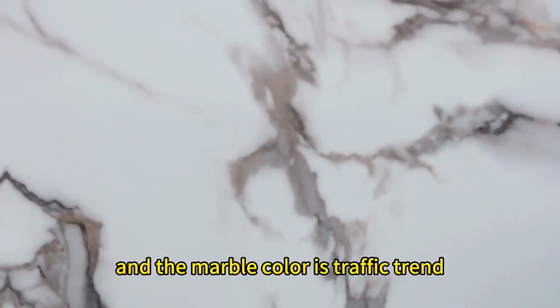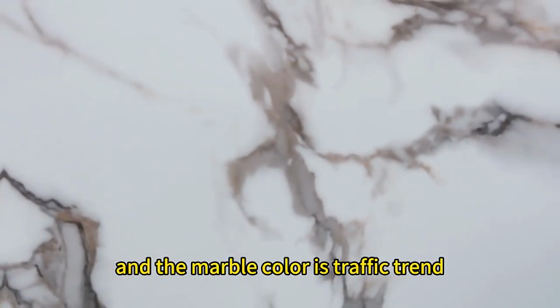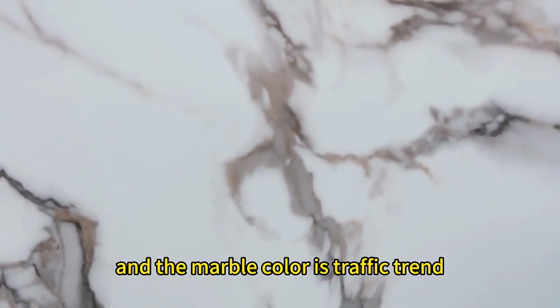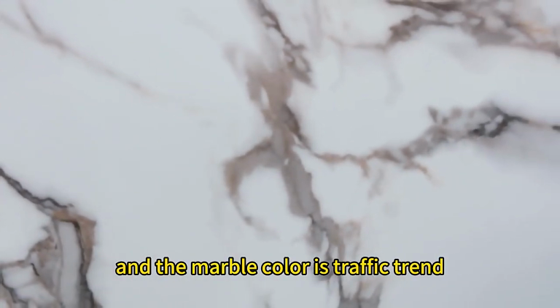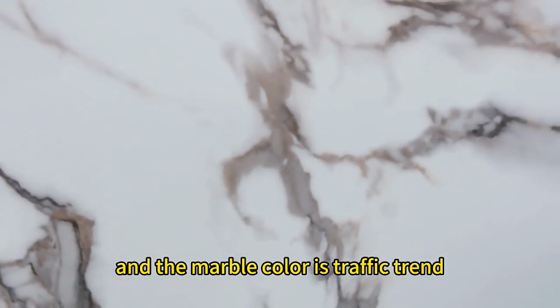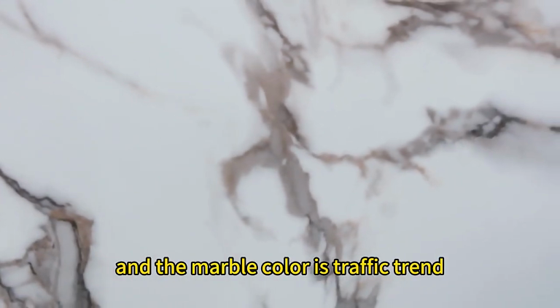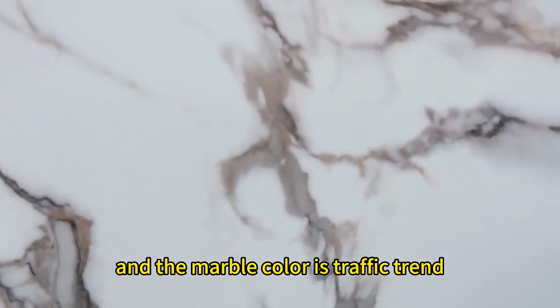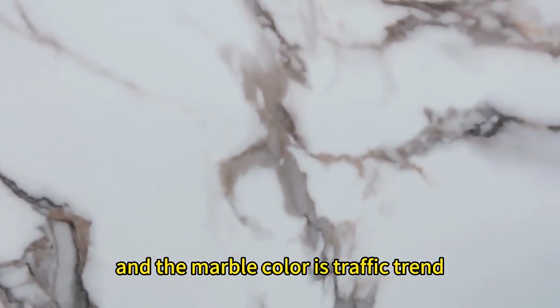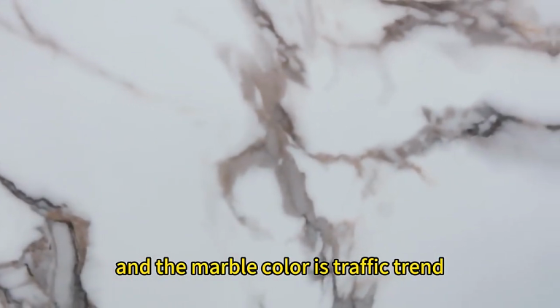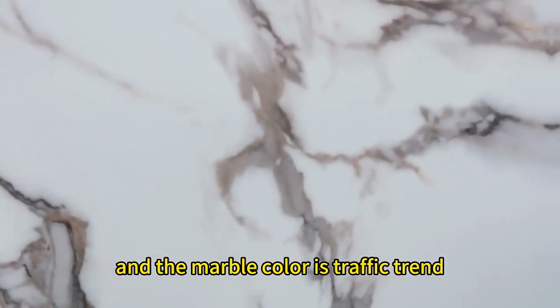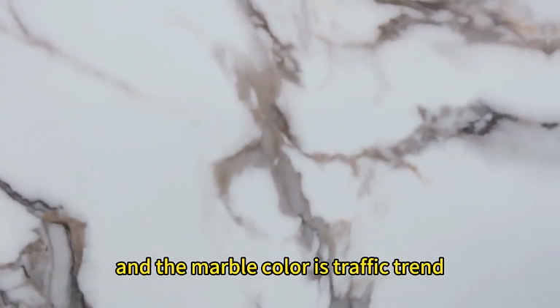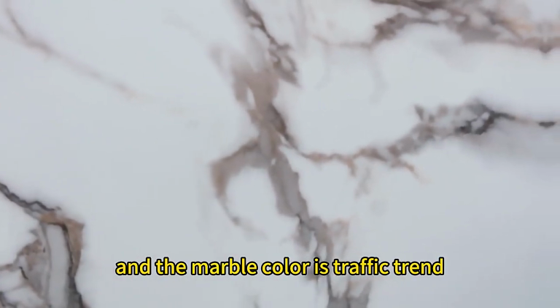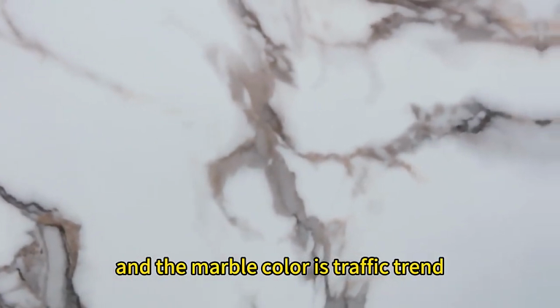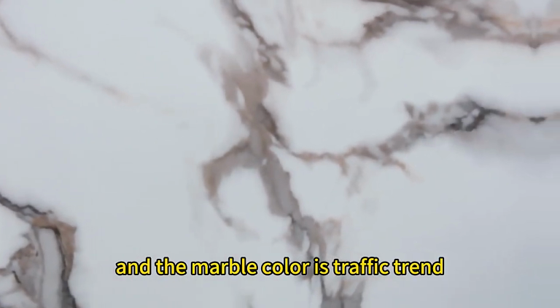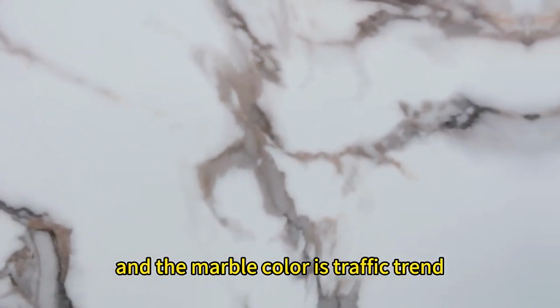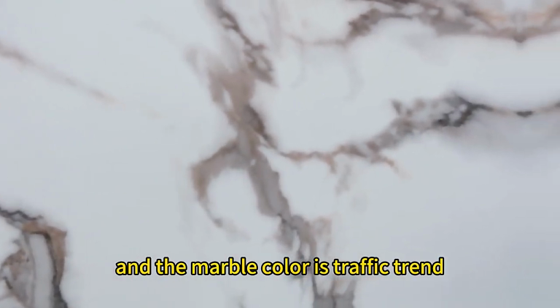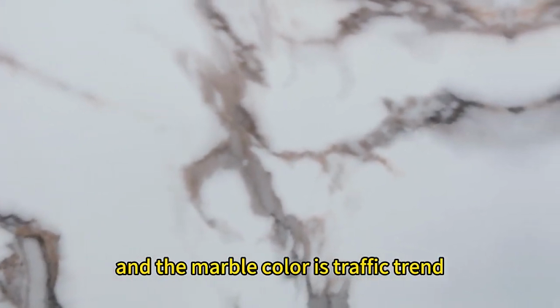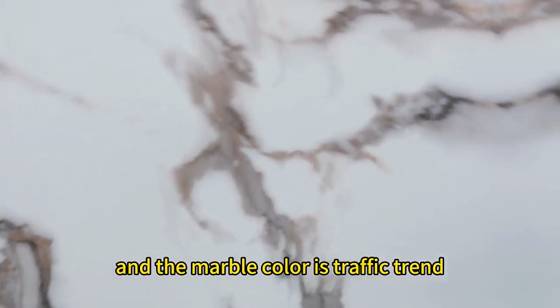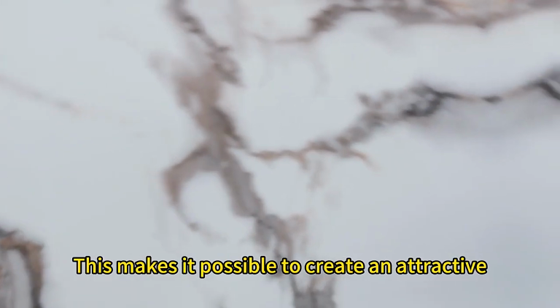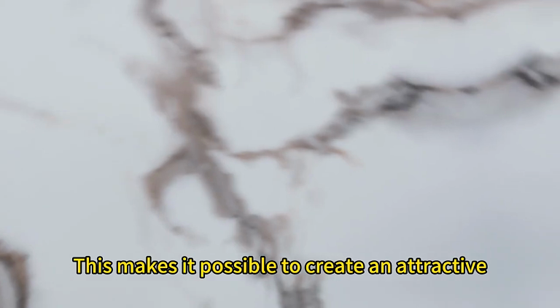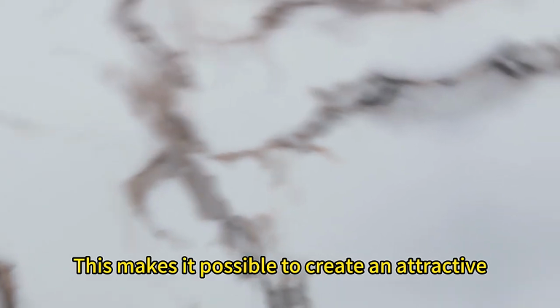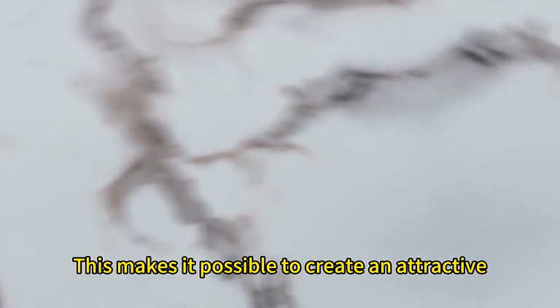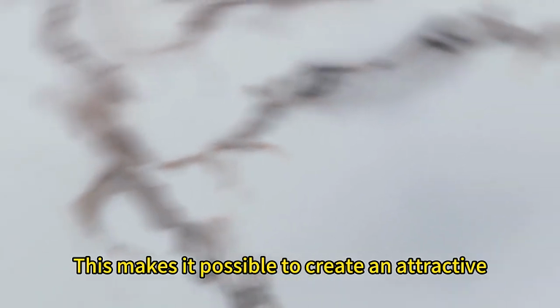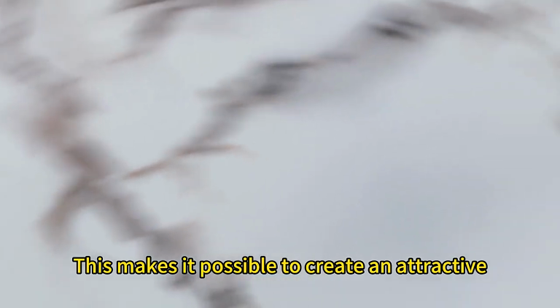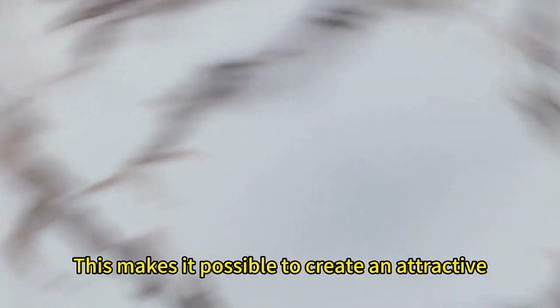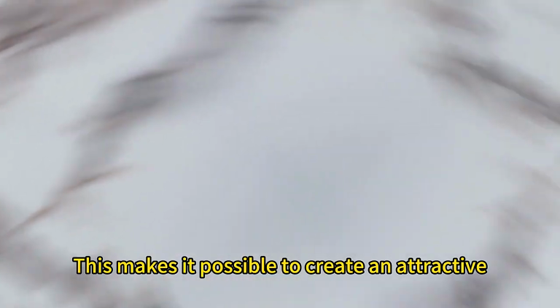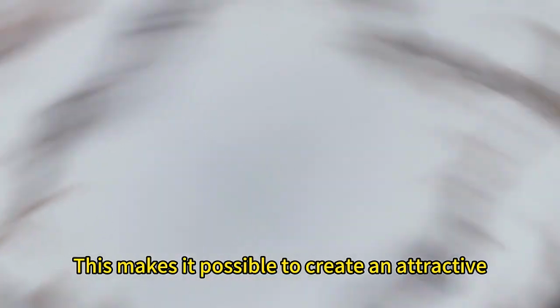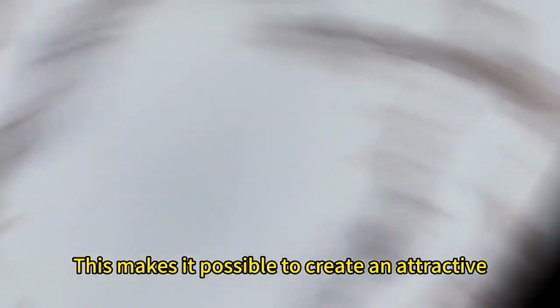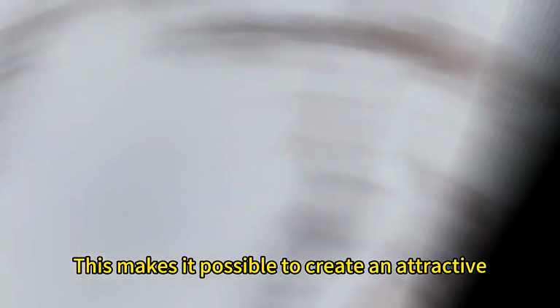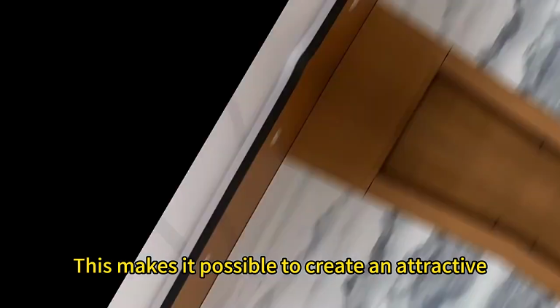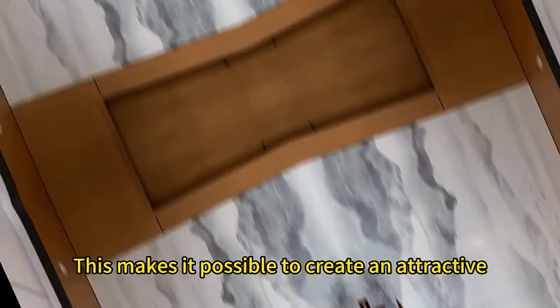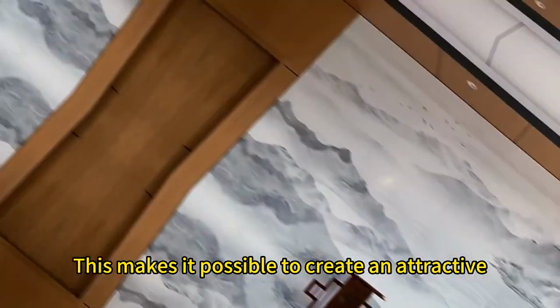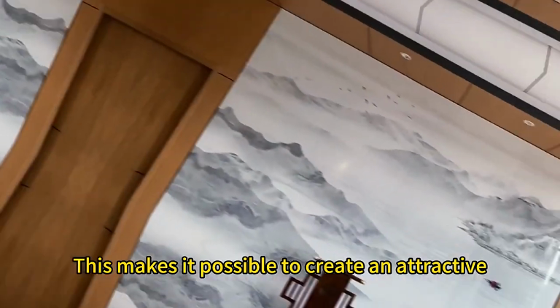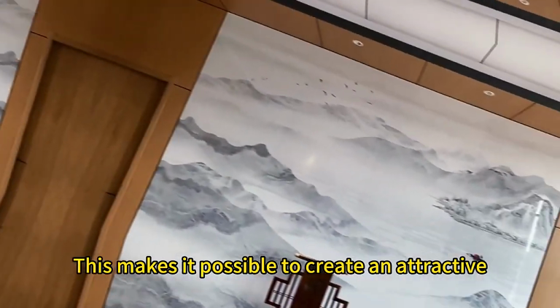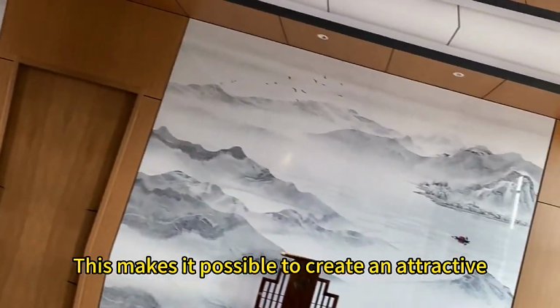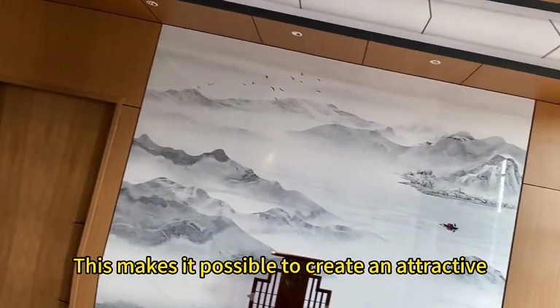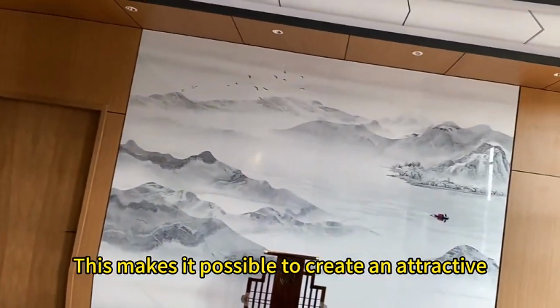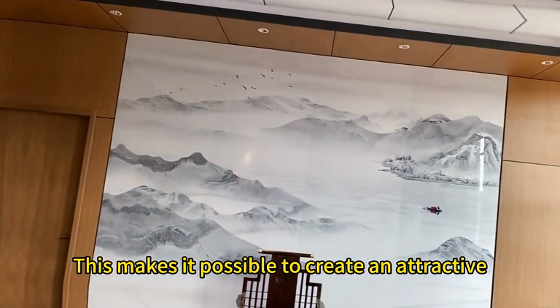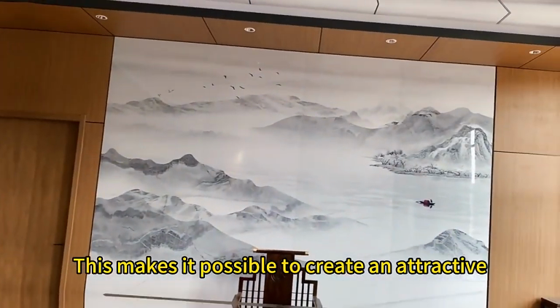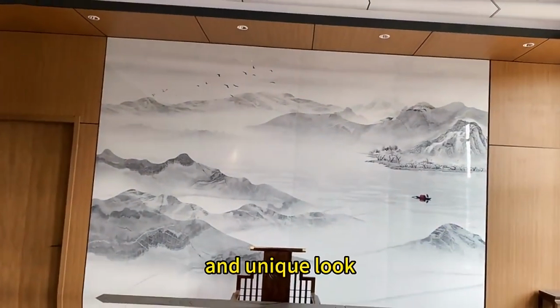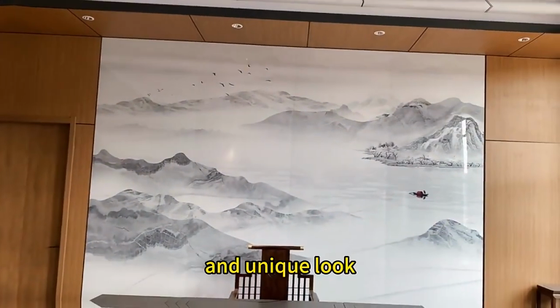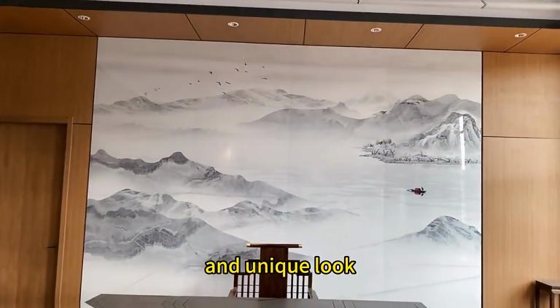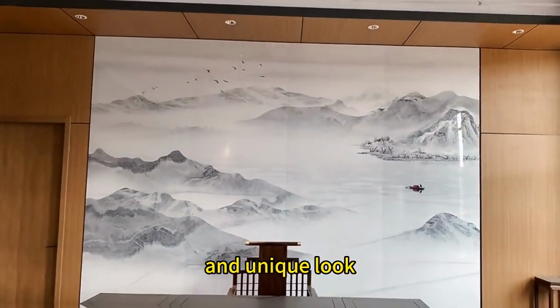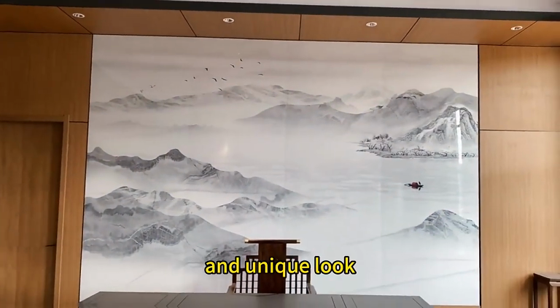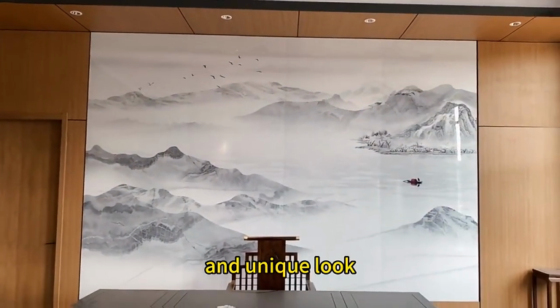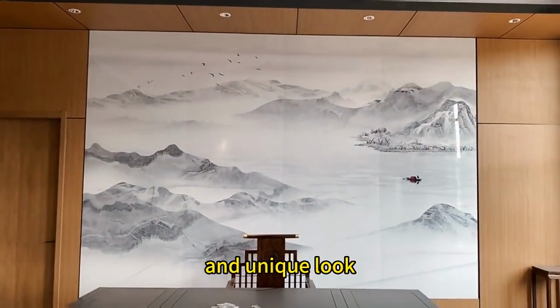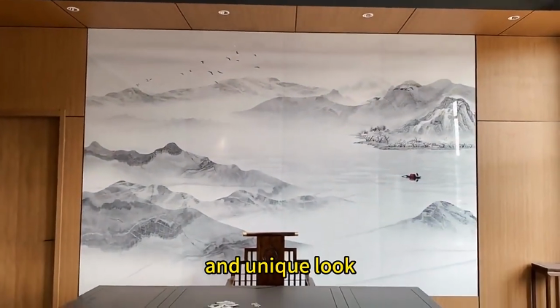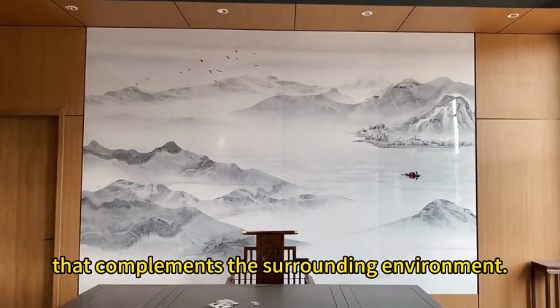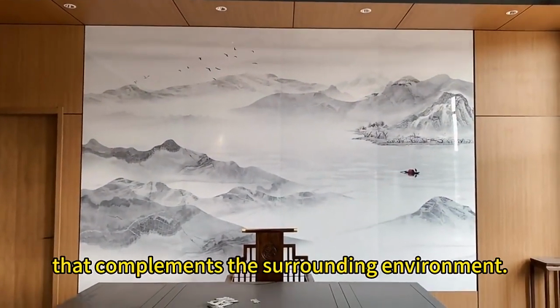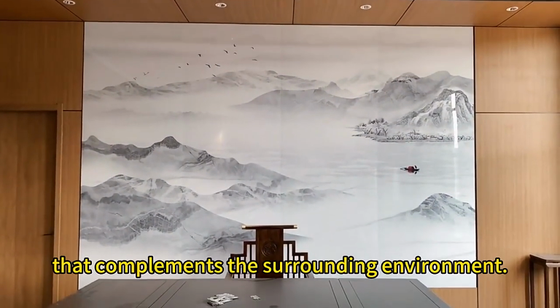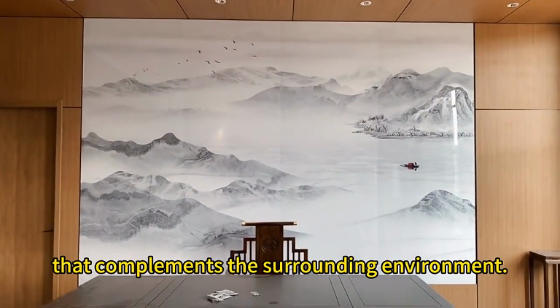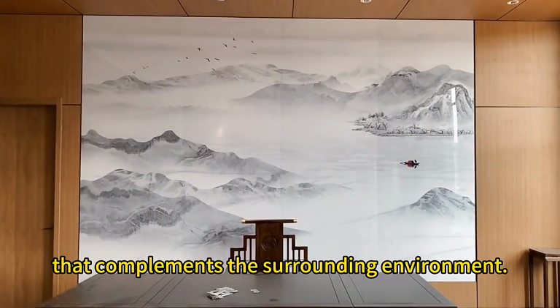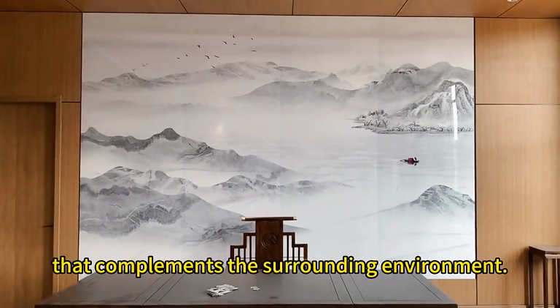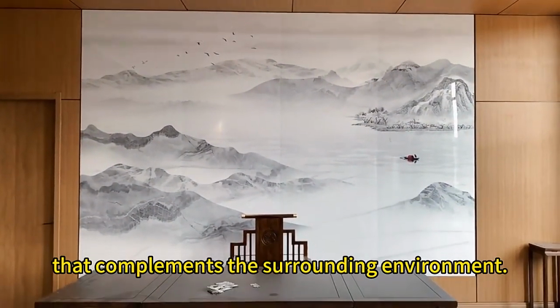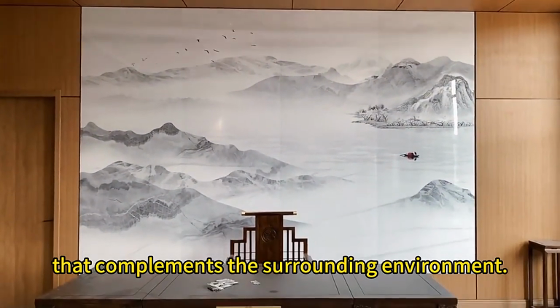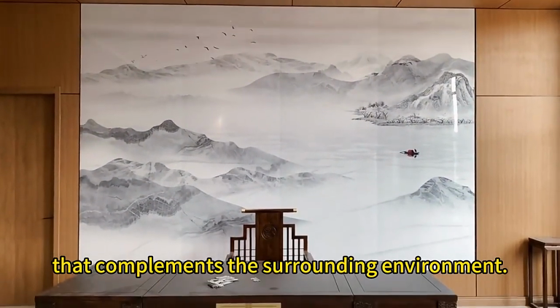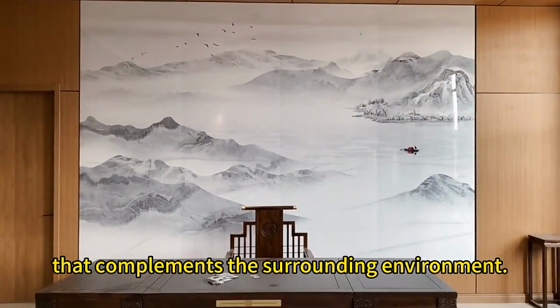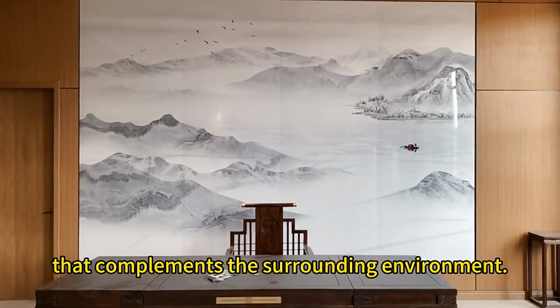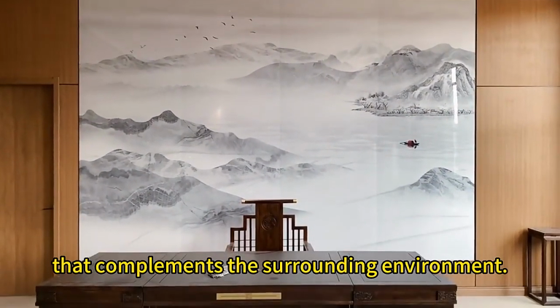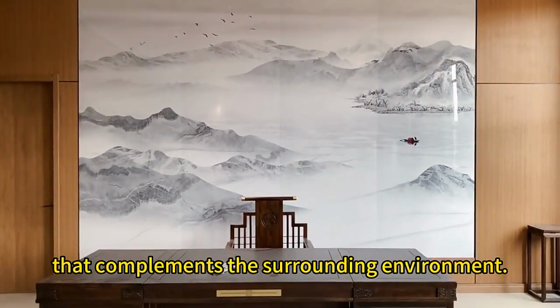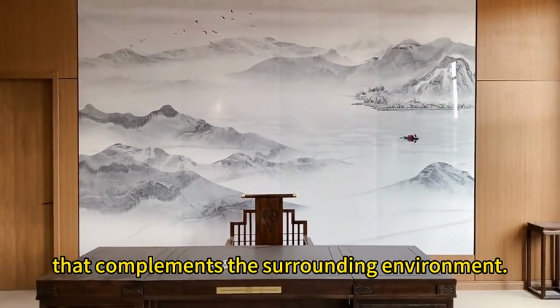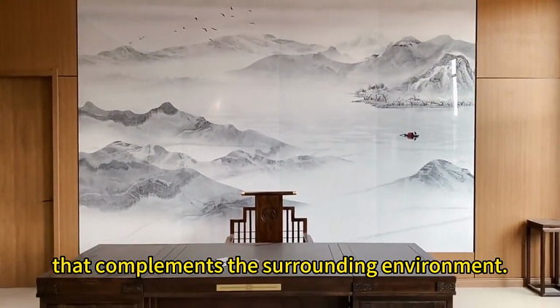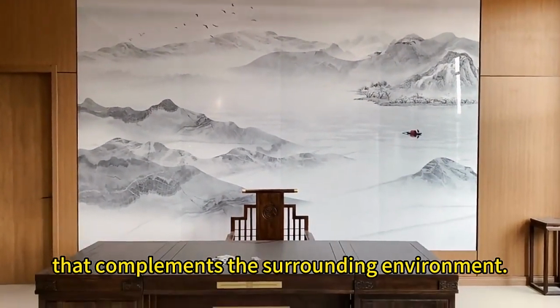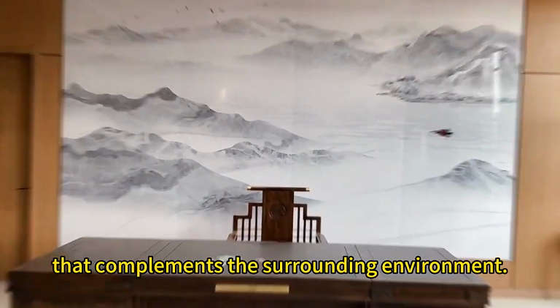The marble color is a trending option, making it possible to create an attractive and unique look that complements the surrounding environment.